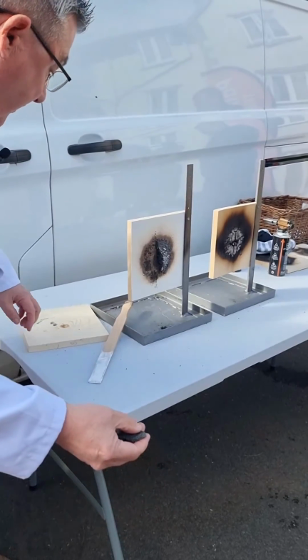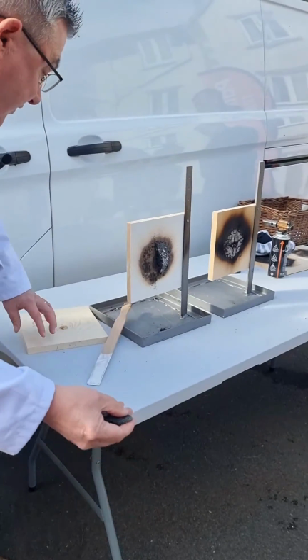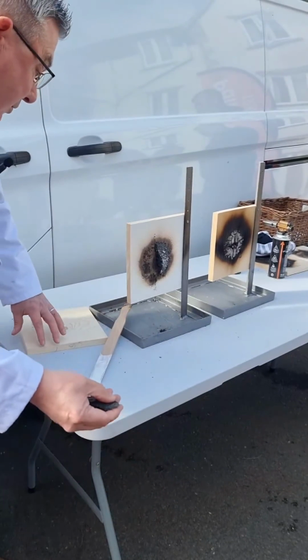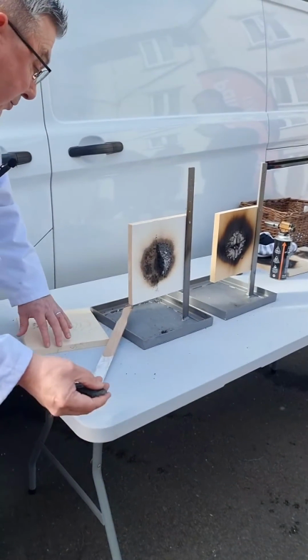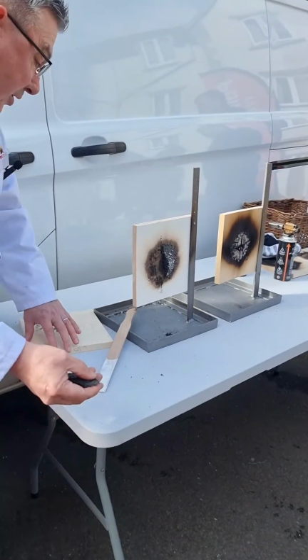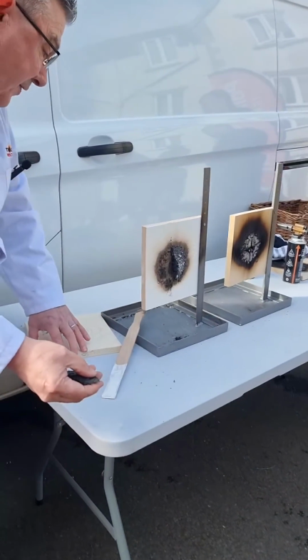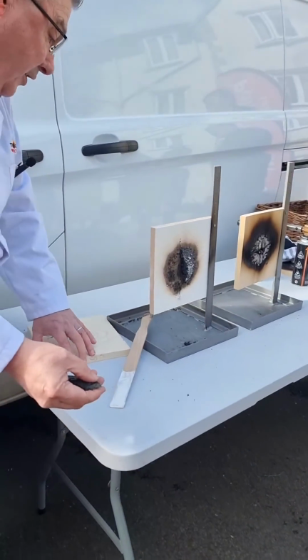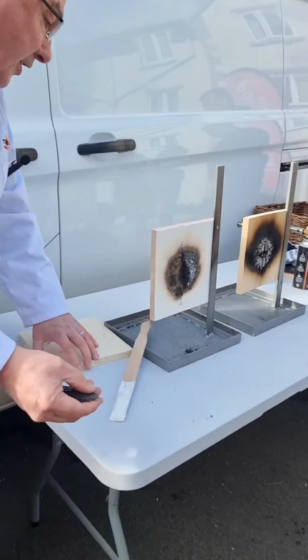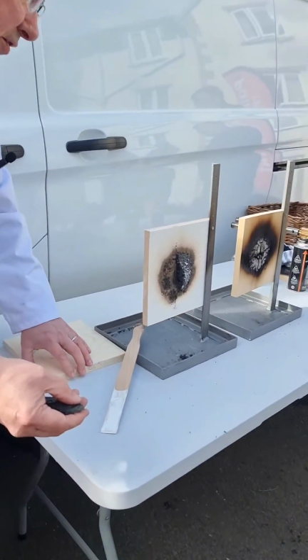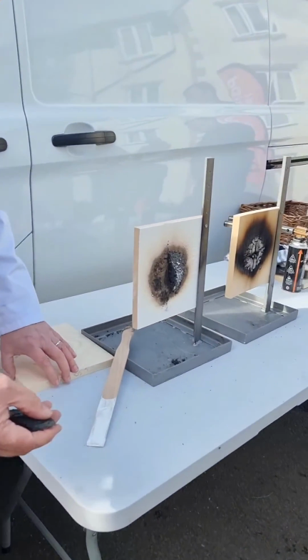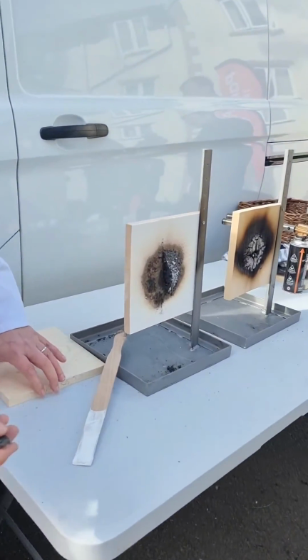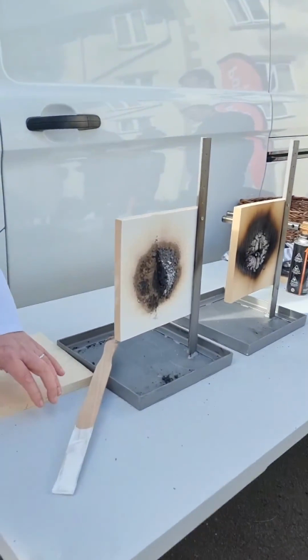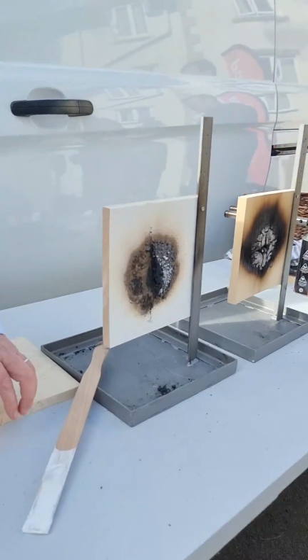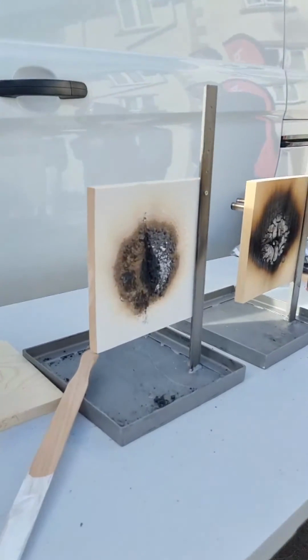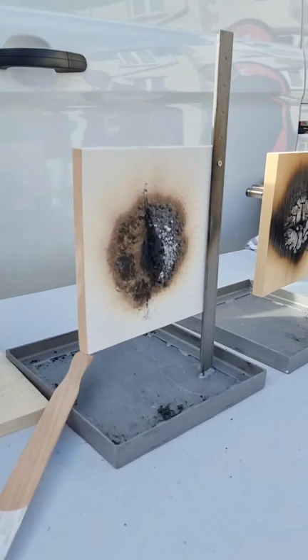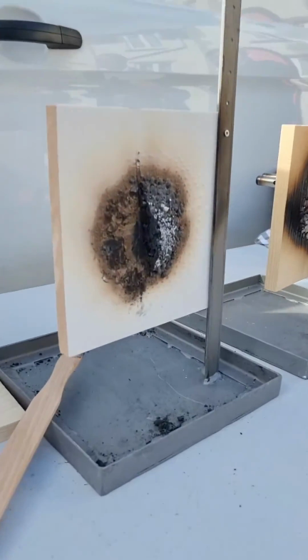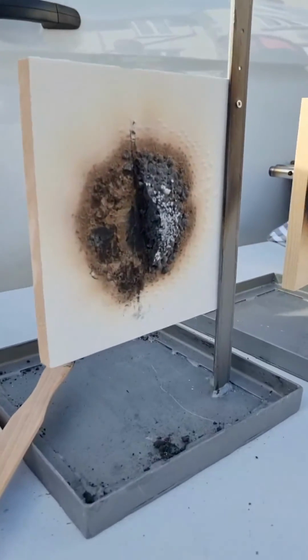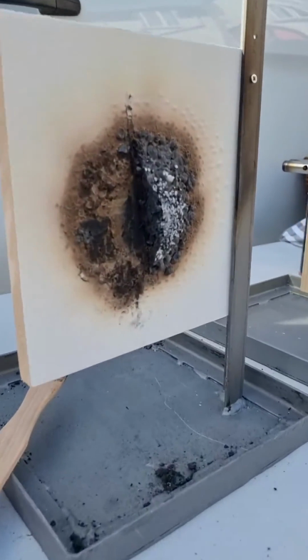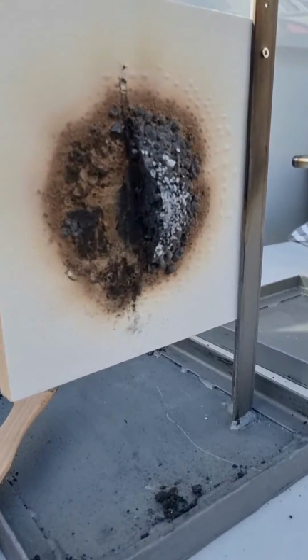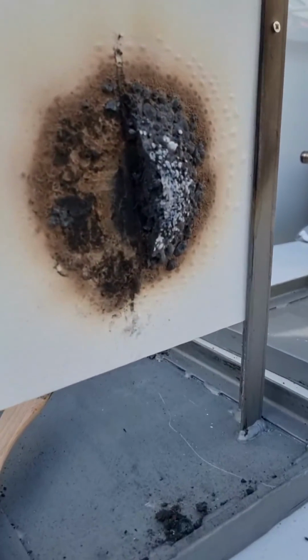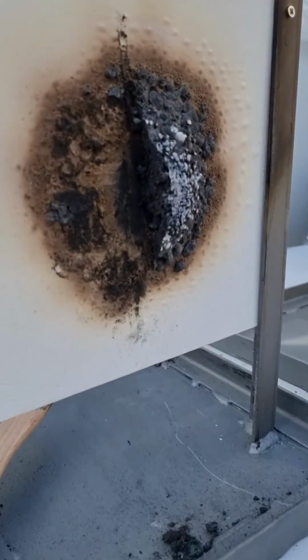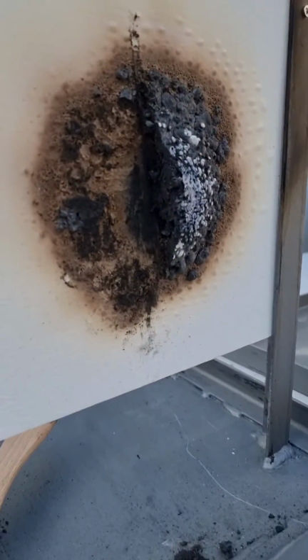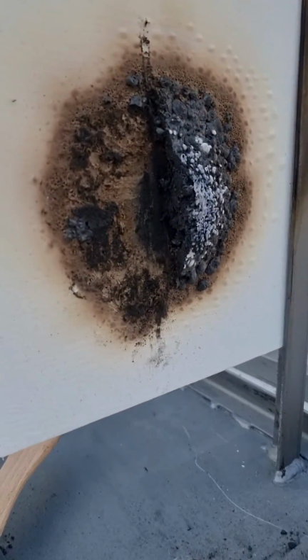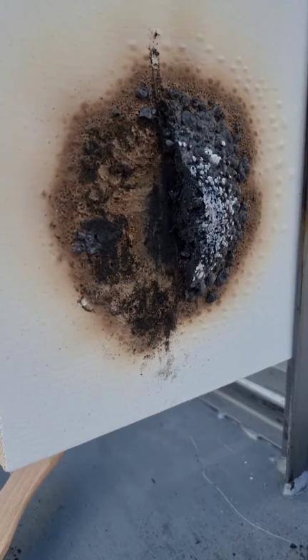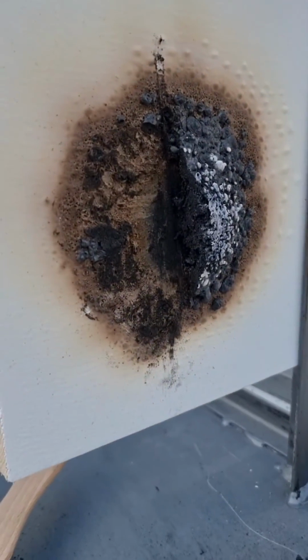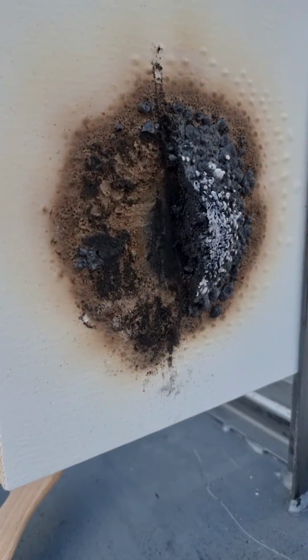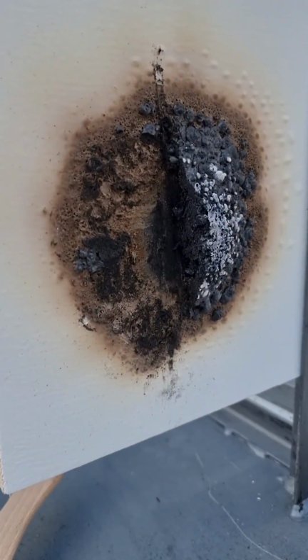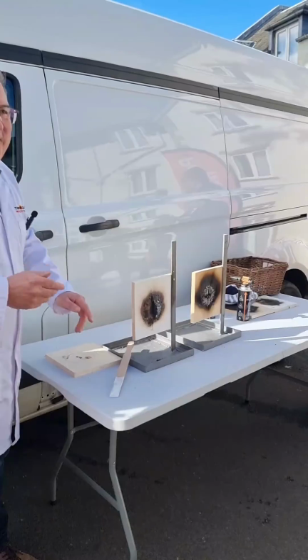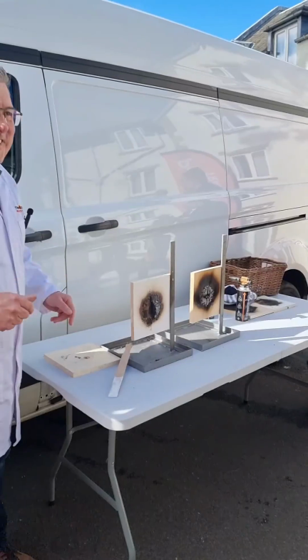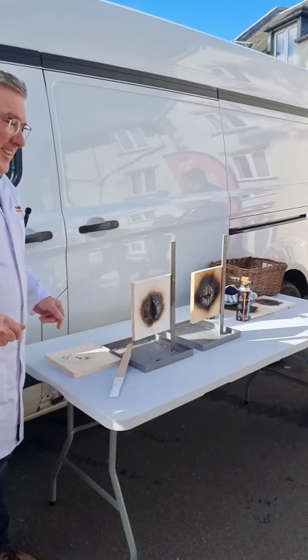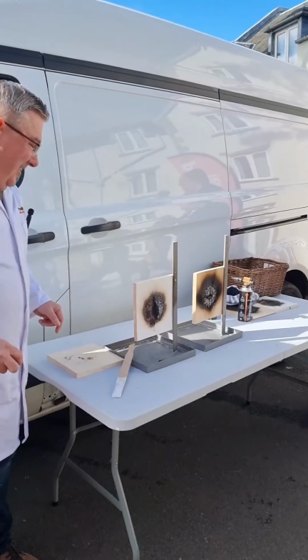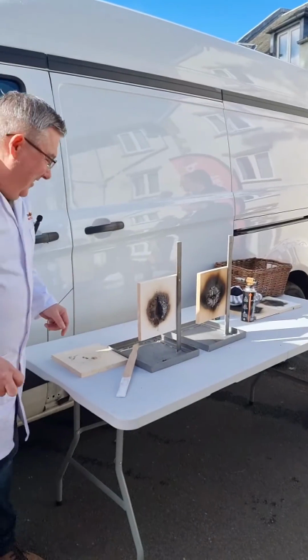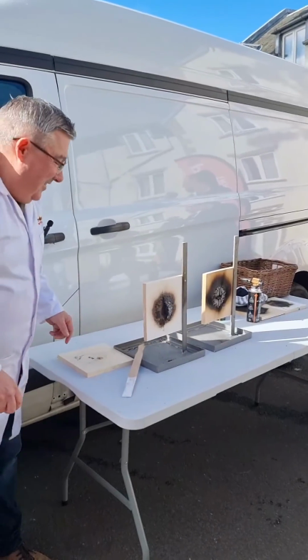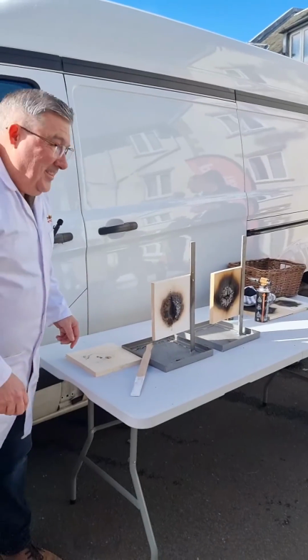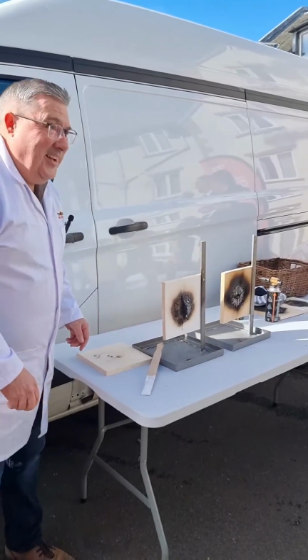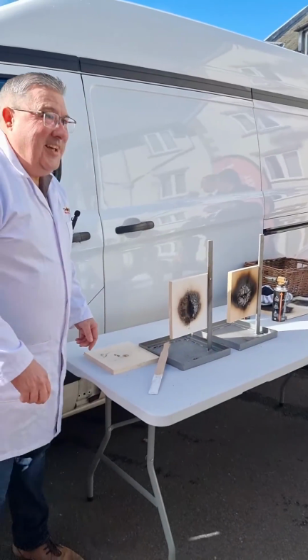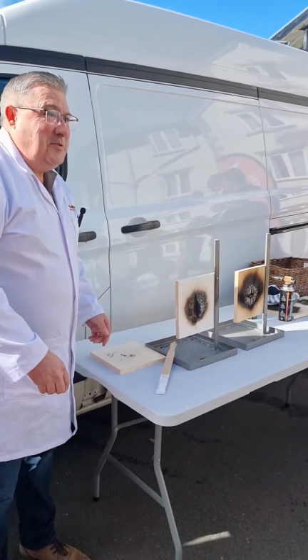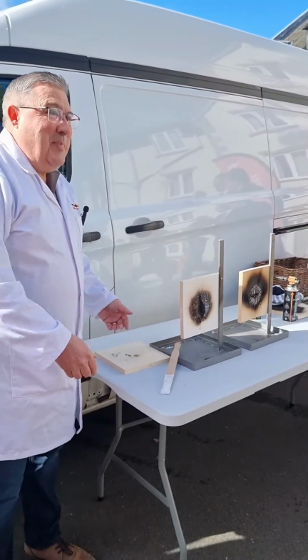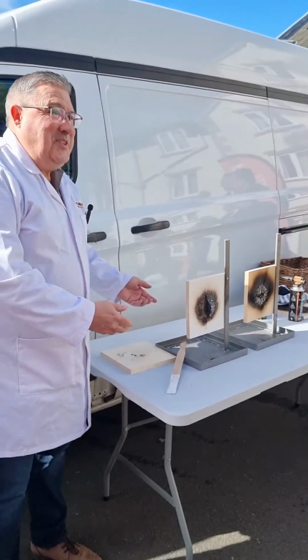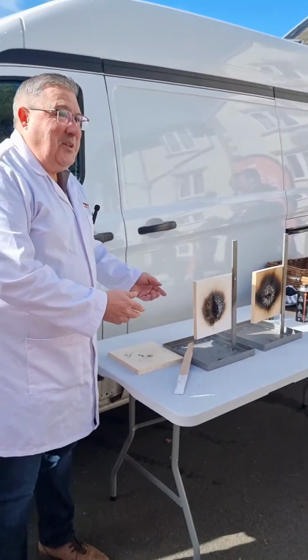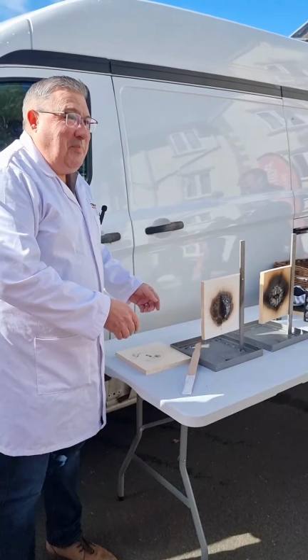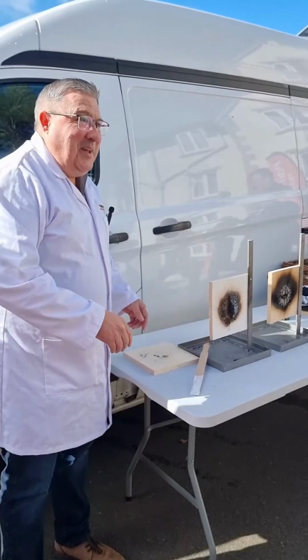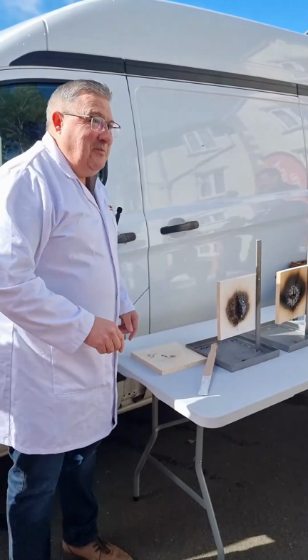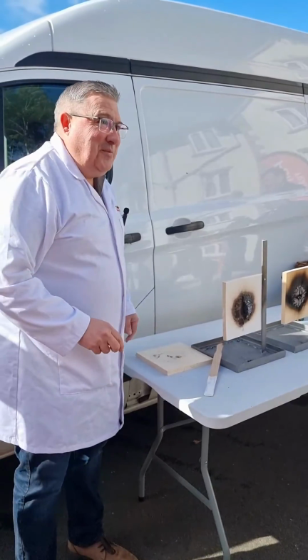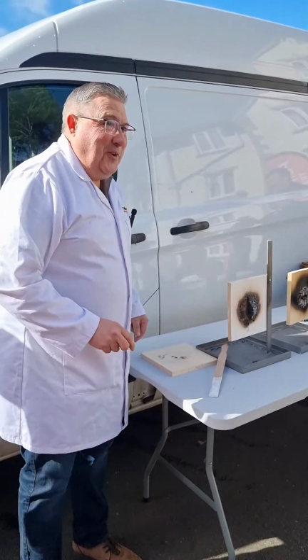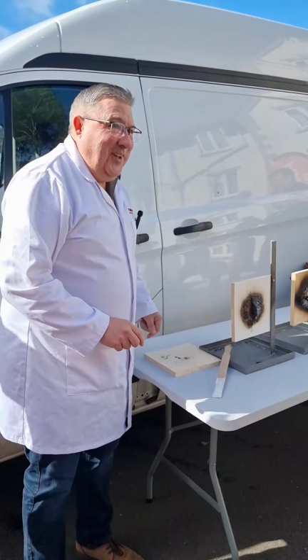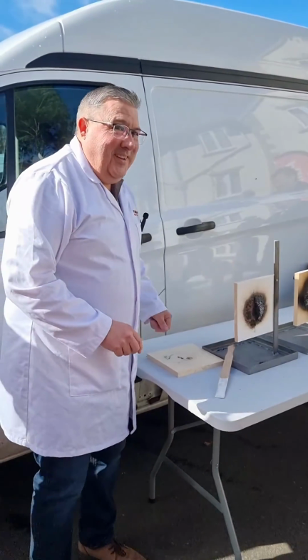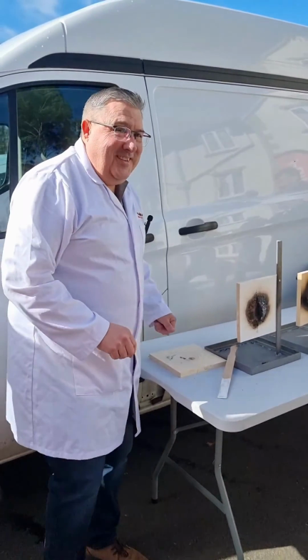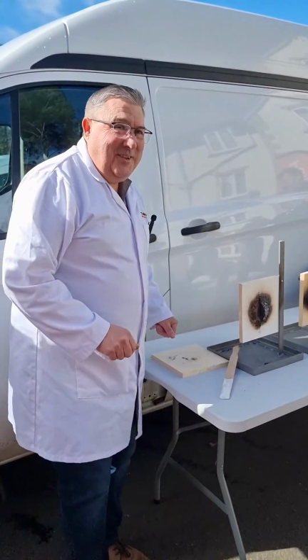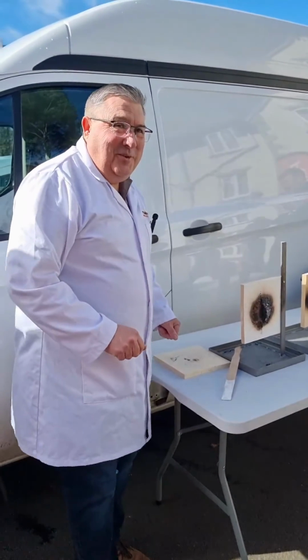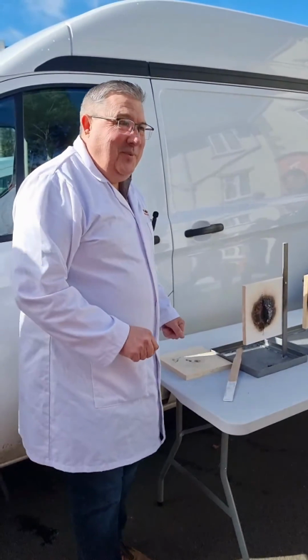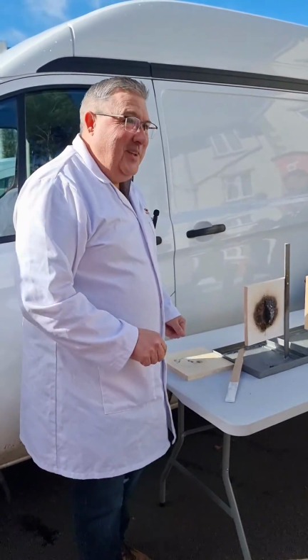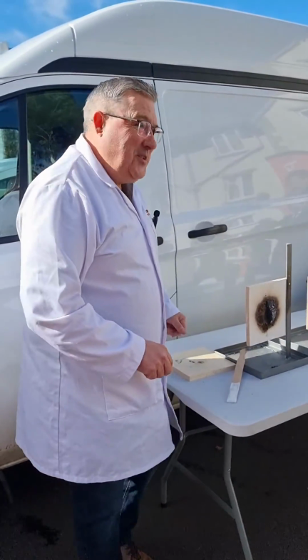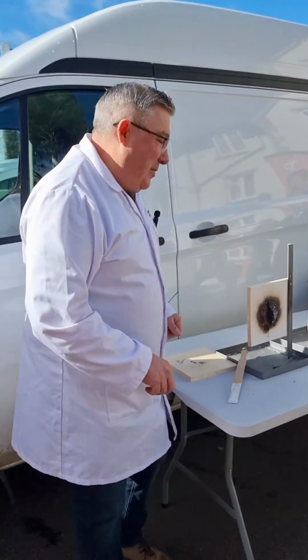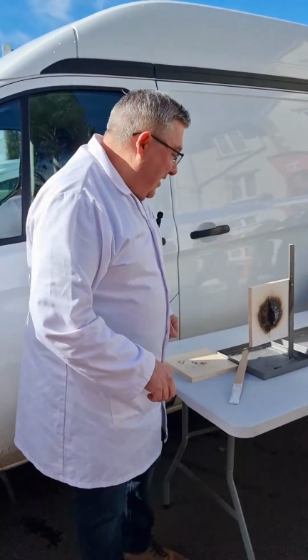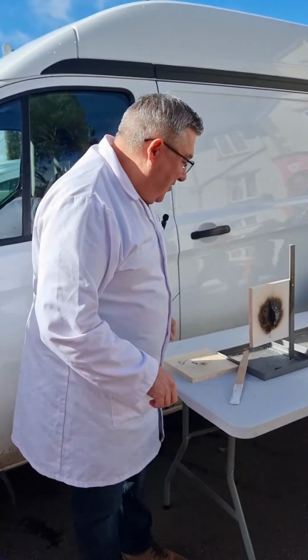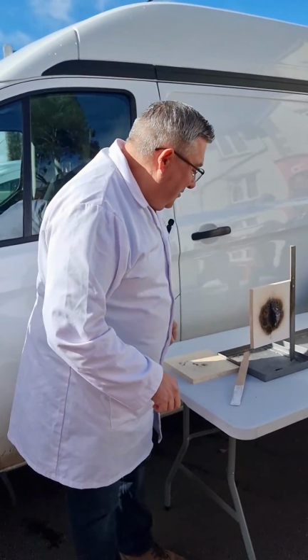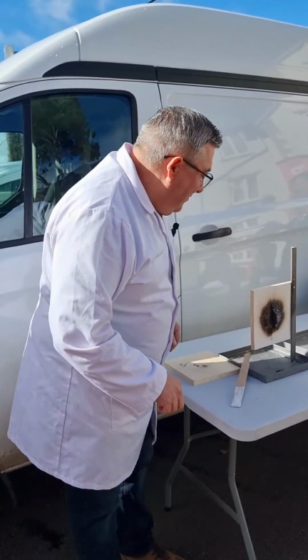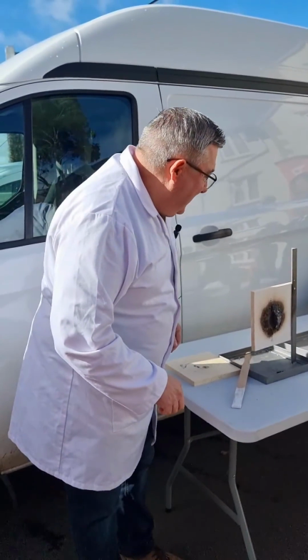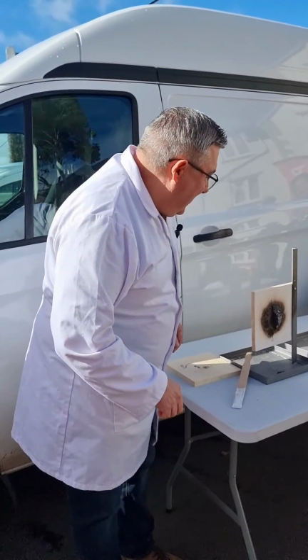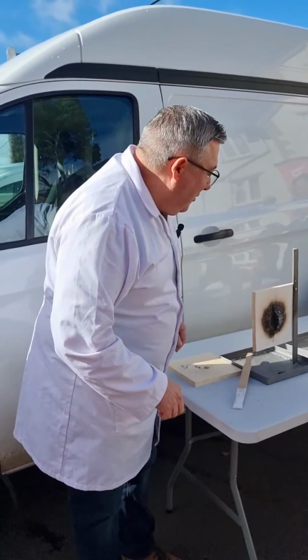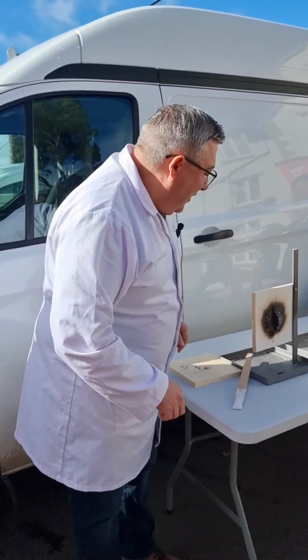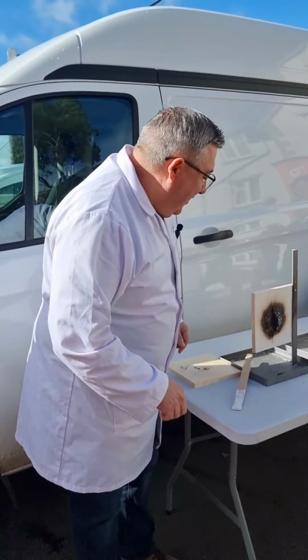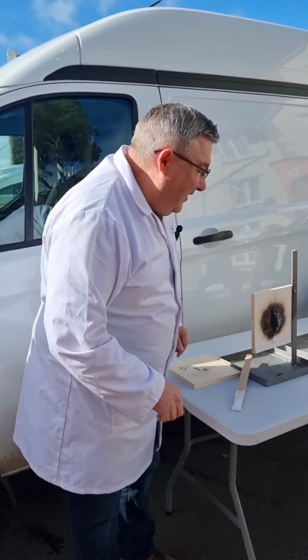You can all have a look now at how much it's eaten into the wood on the uncoated board. And that's the magic of intumescent paint — that's Thermaguard.